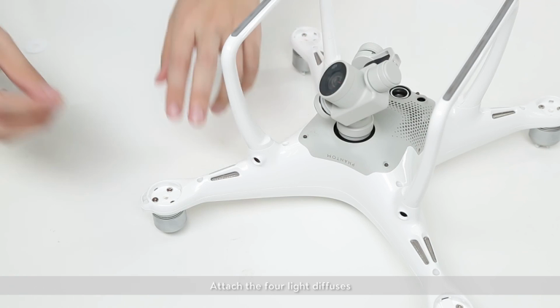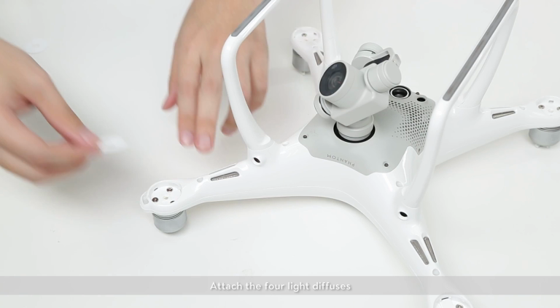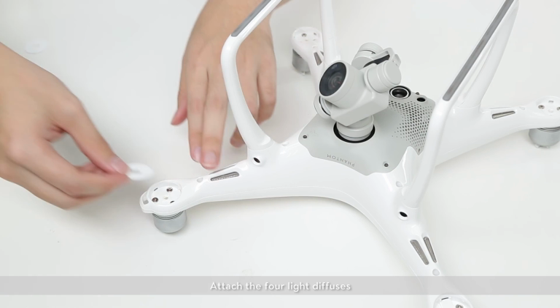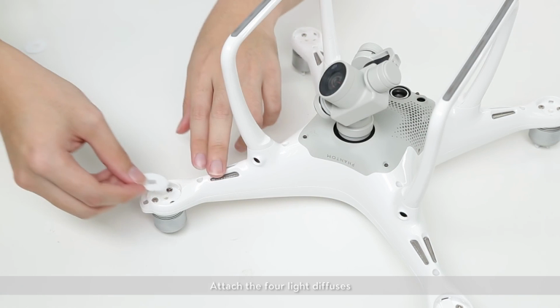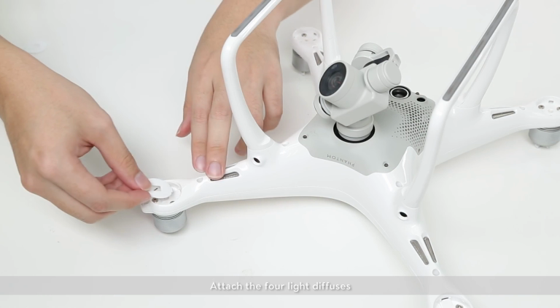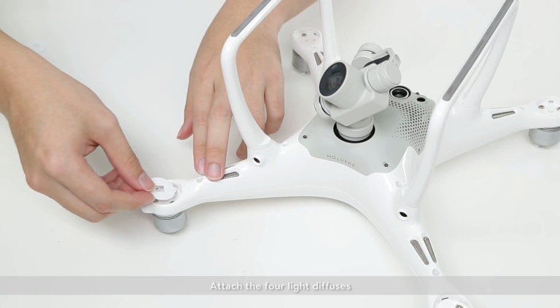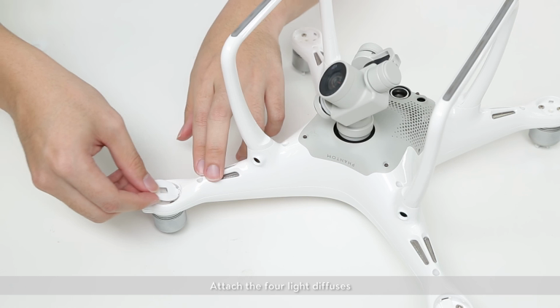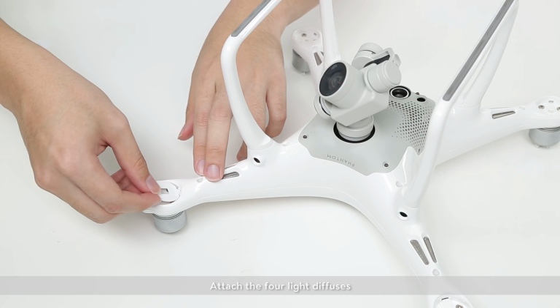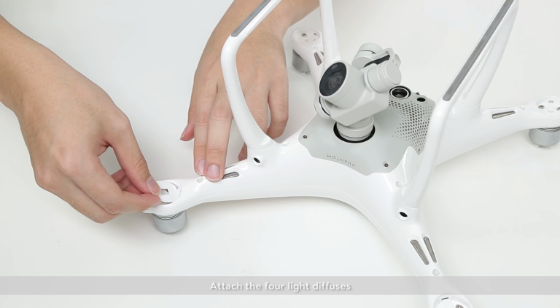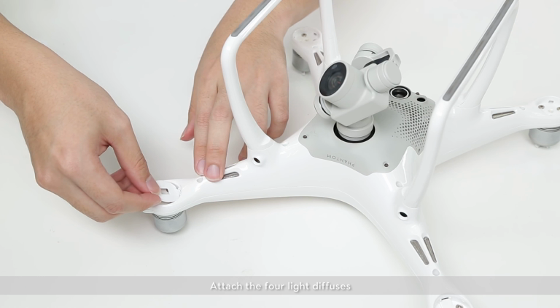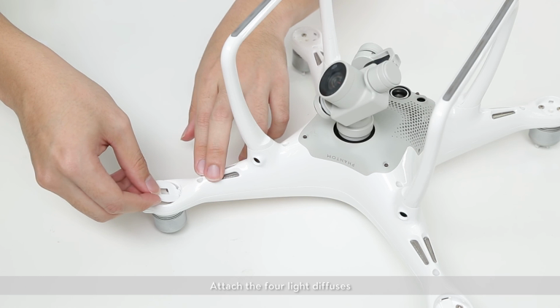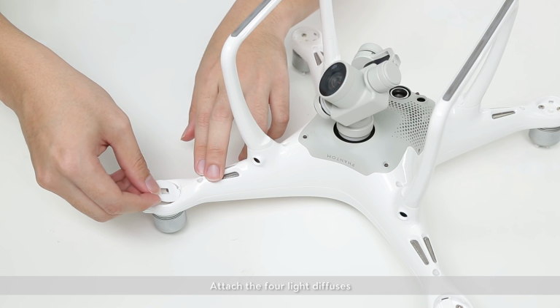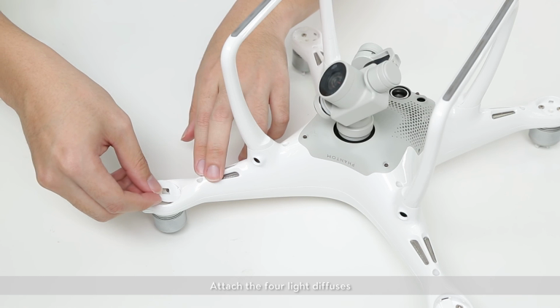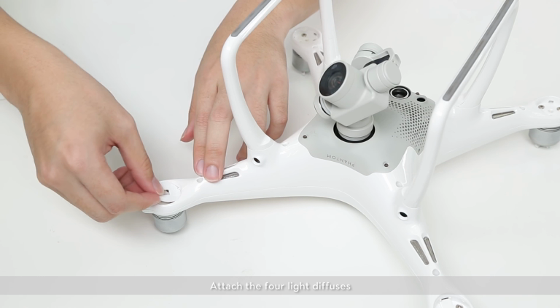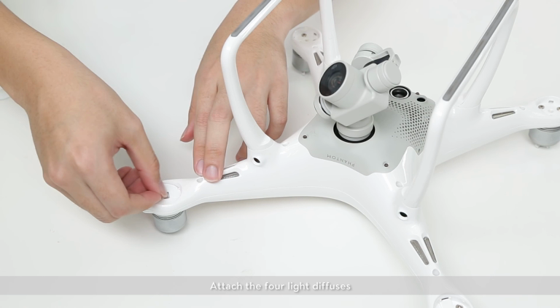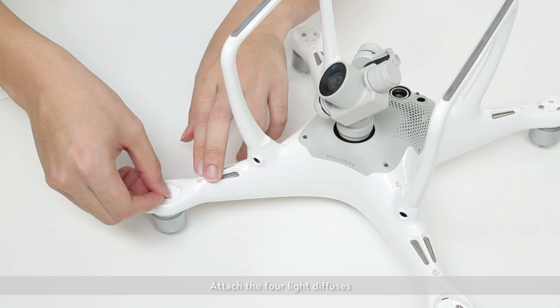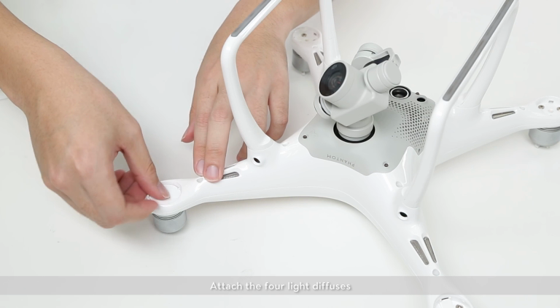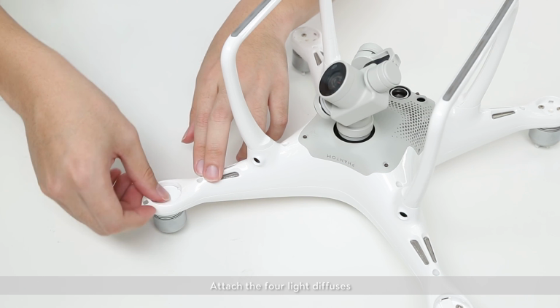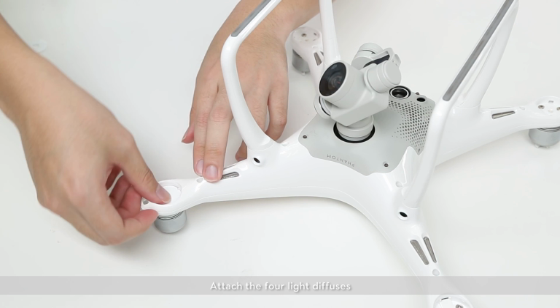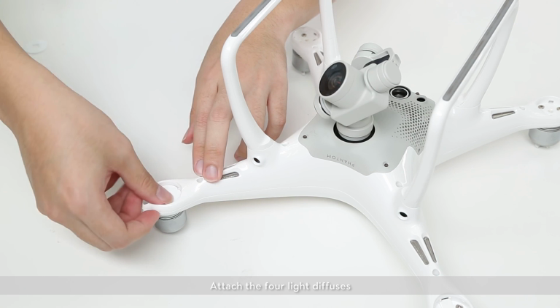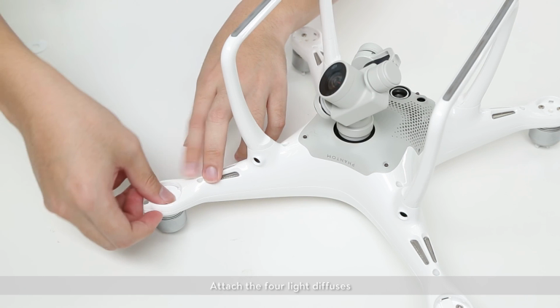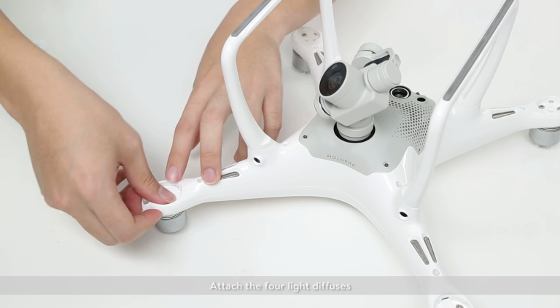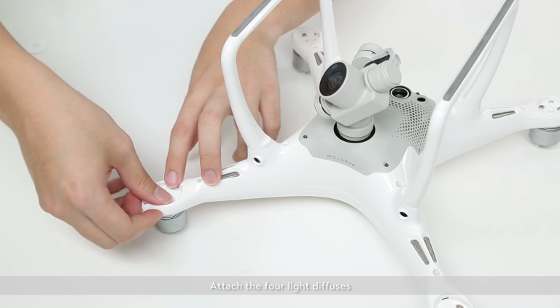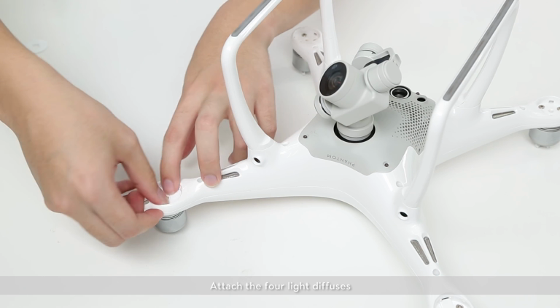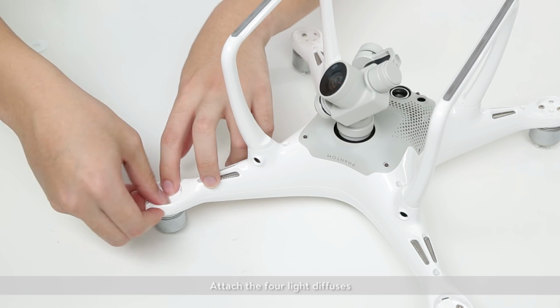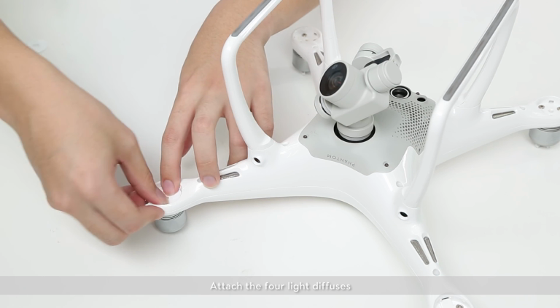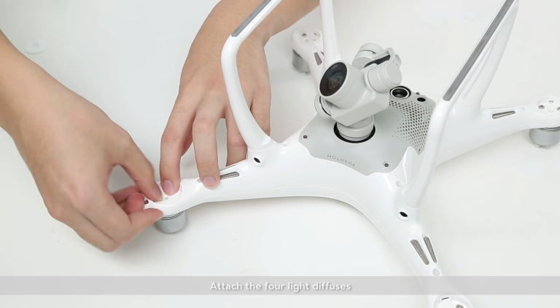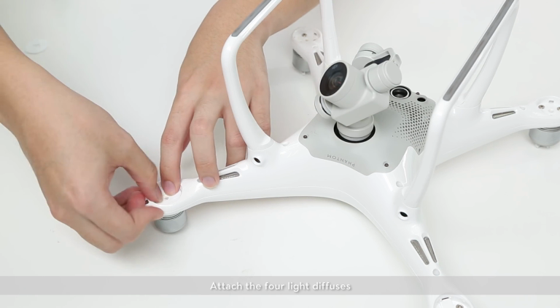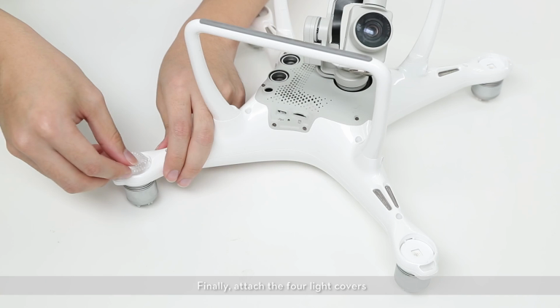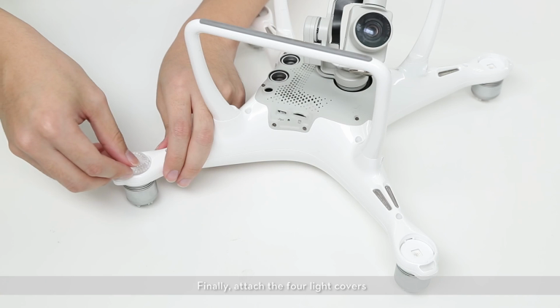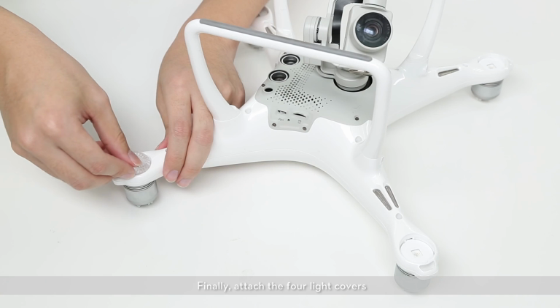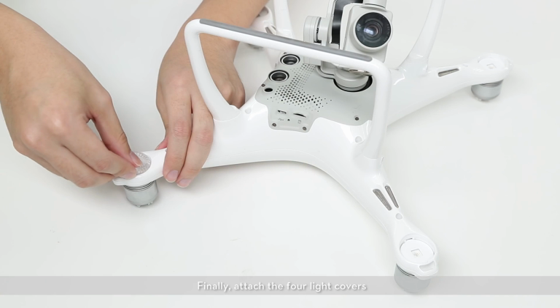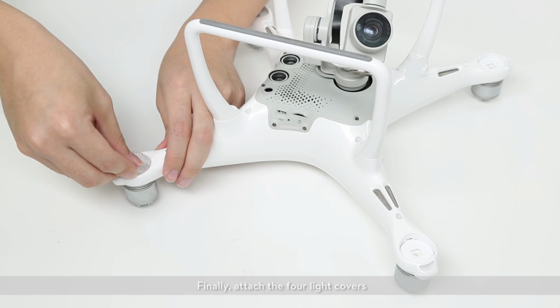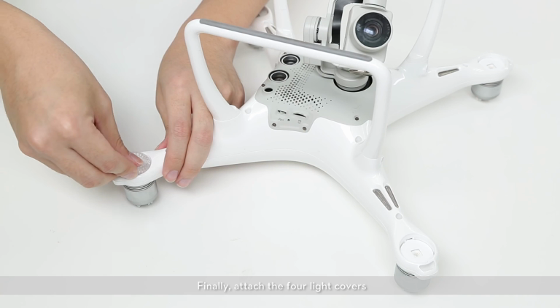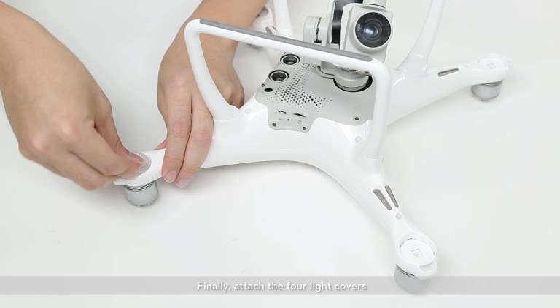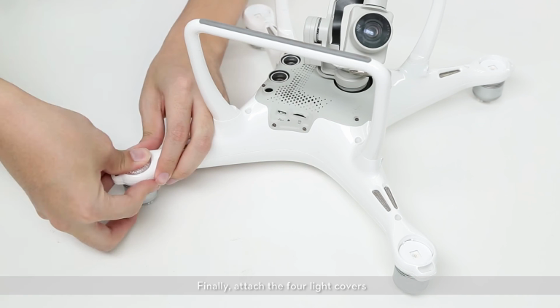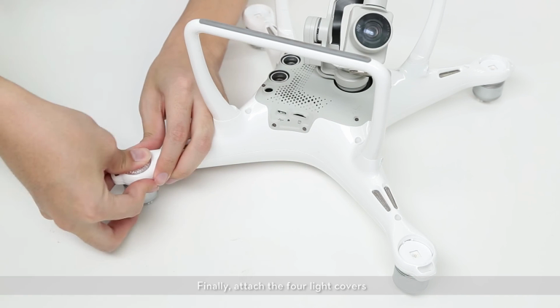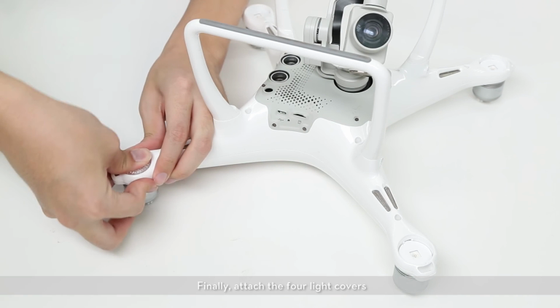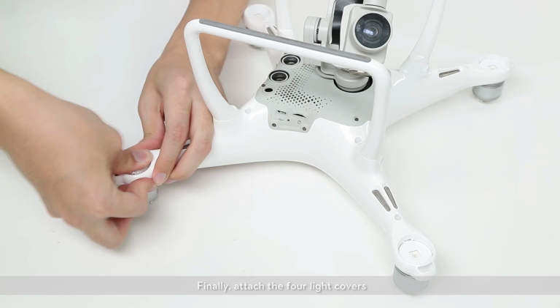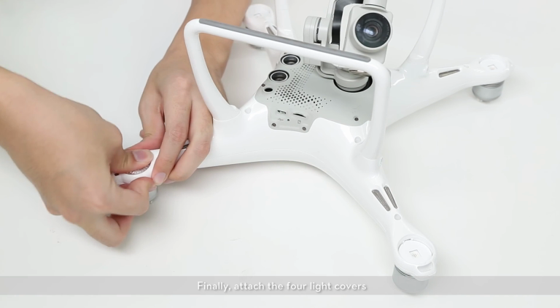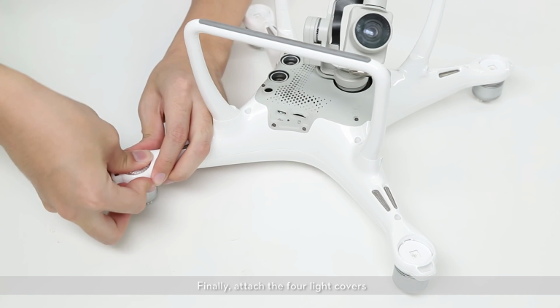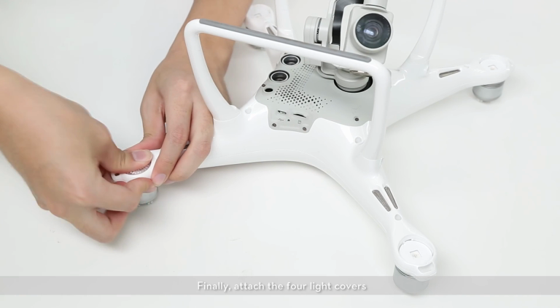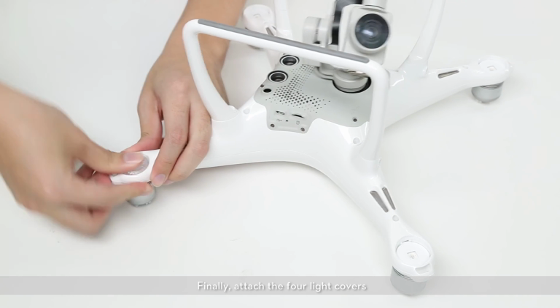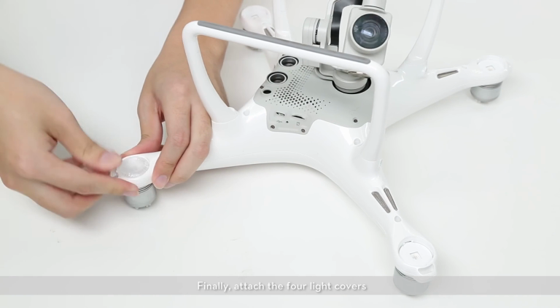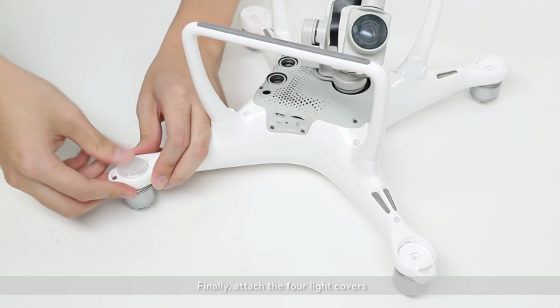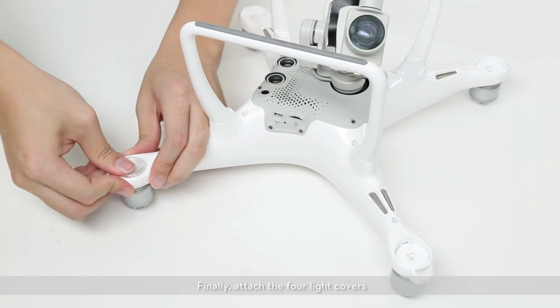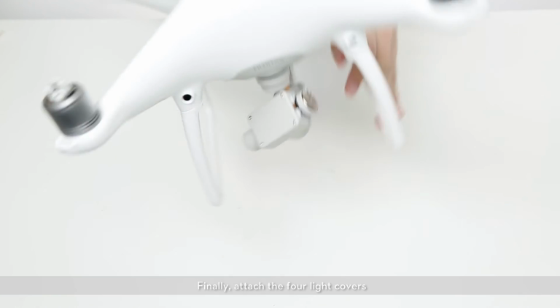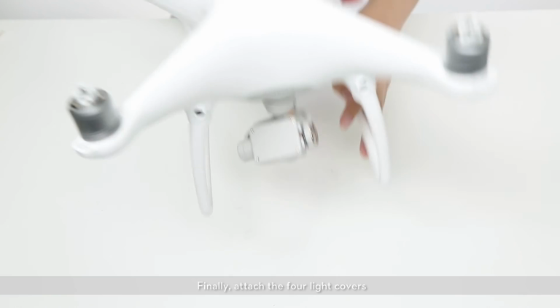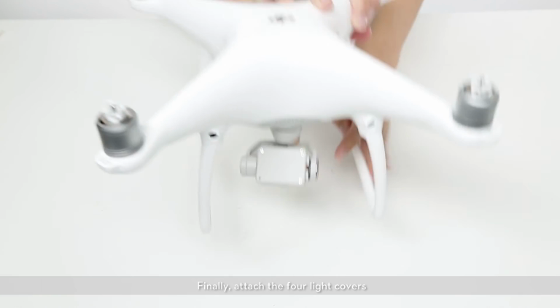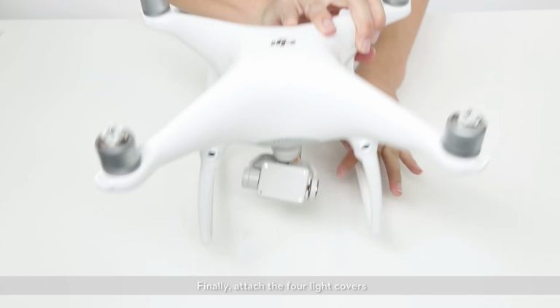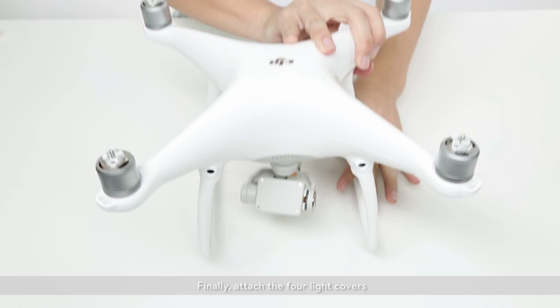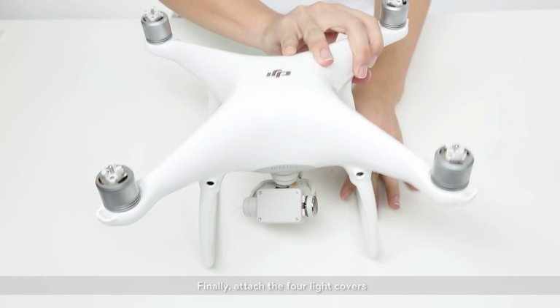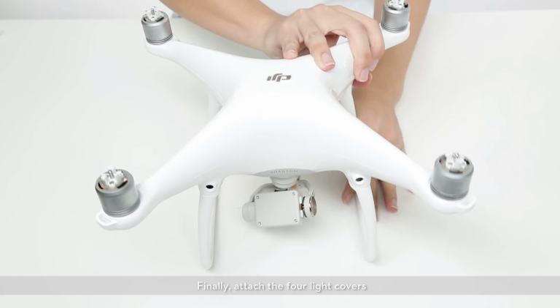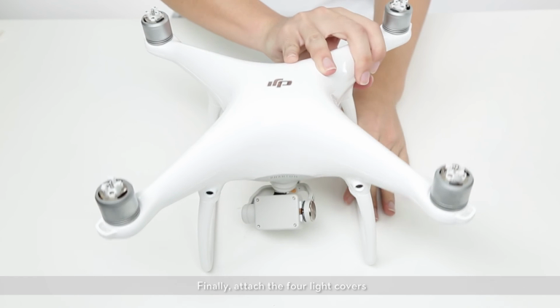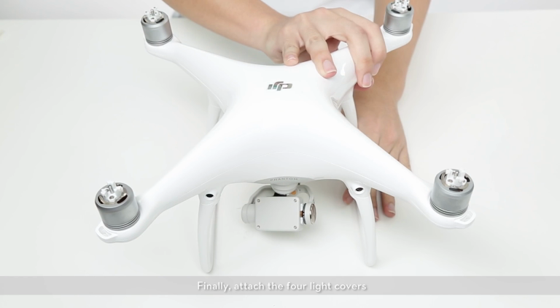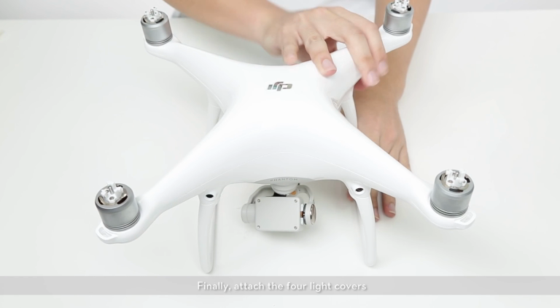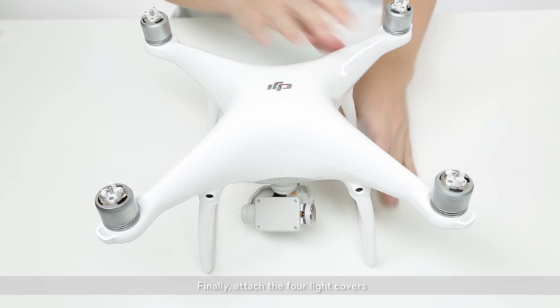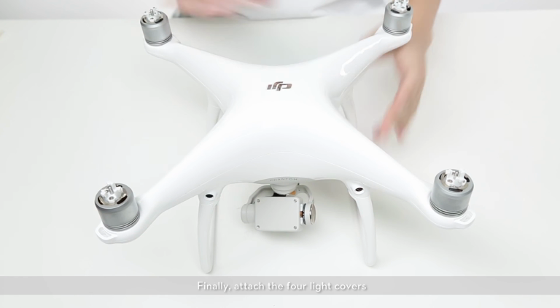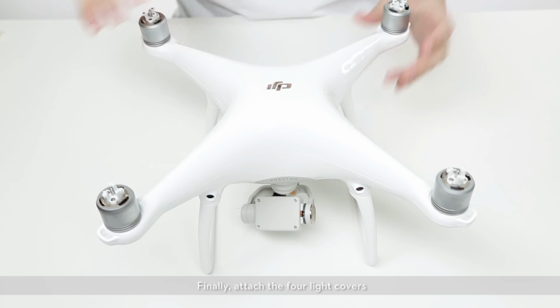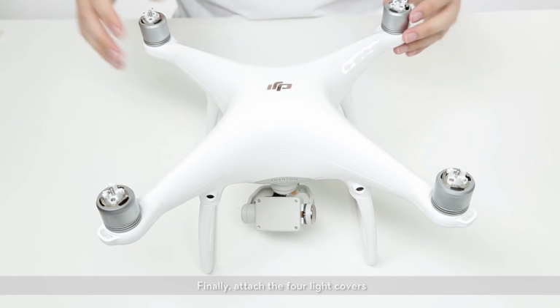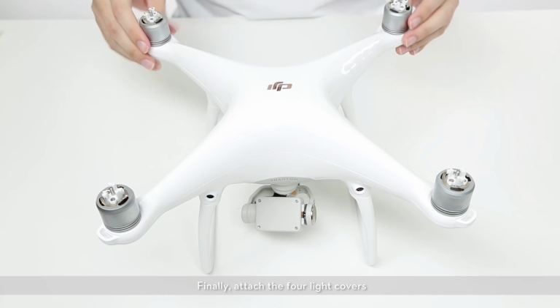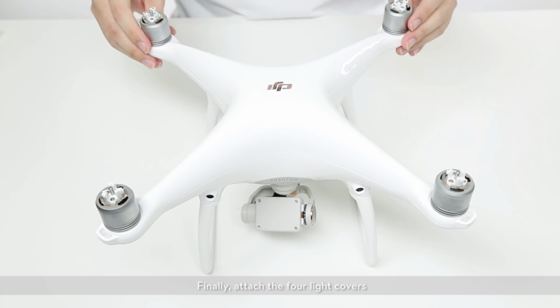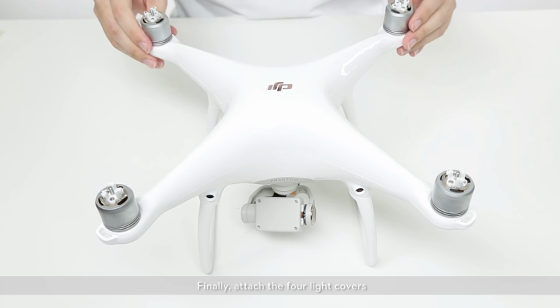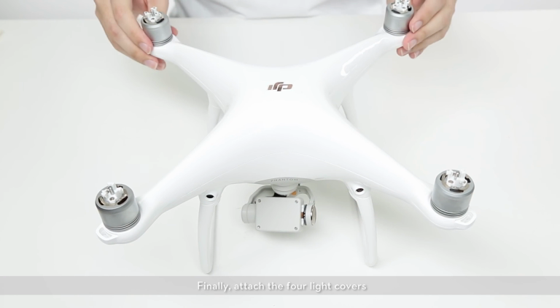Attach the four light diffusers. Finally, attach the four light covers.